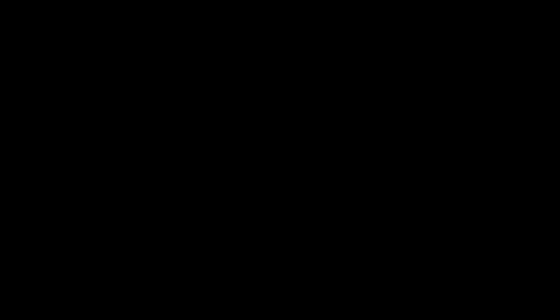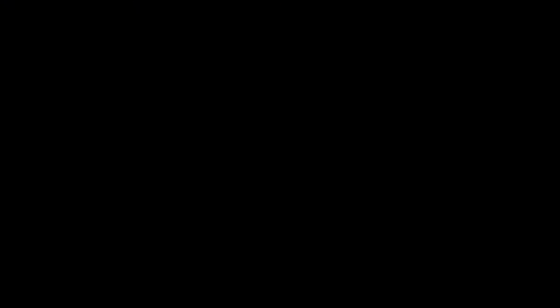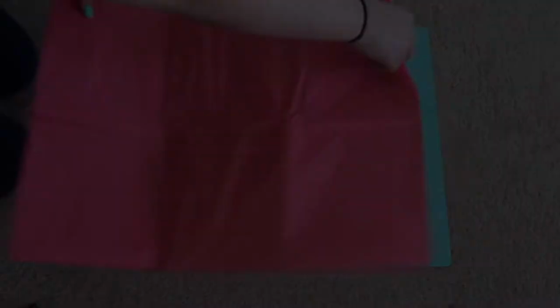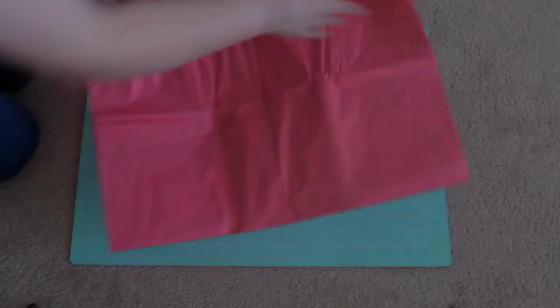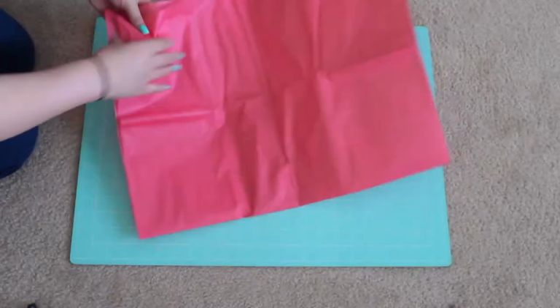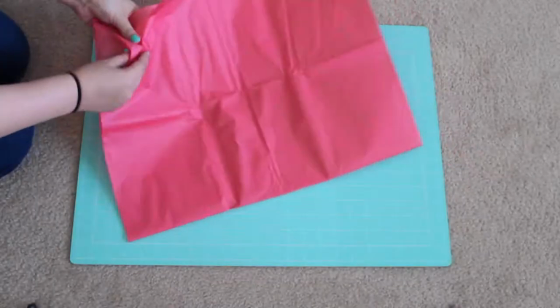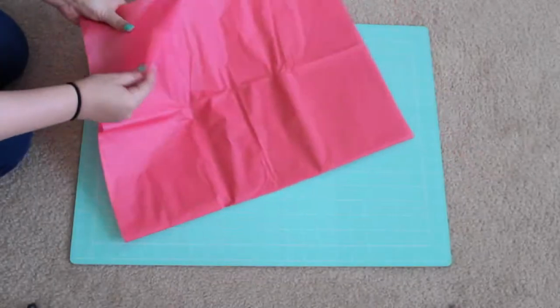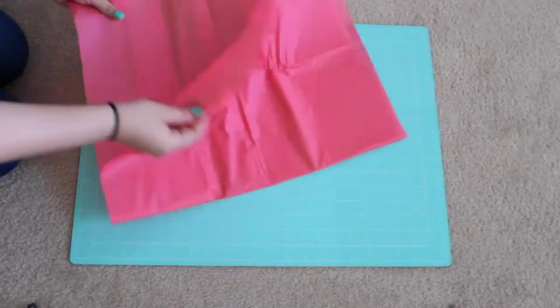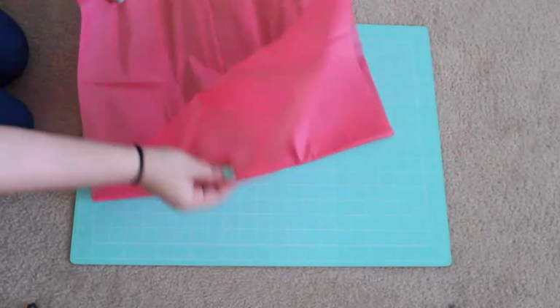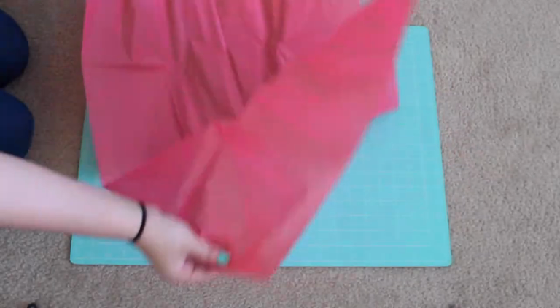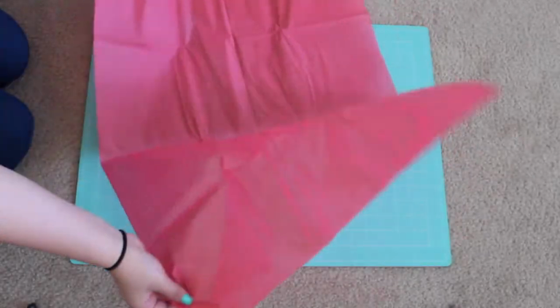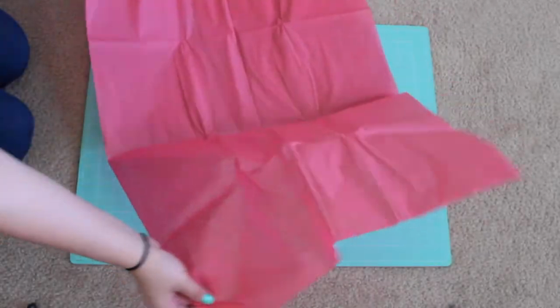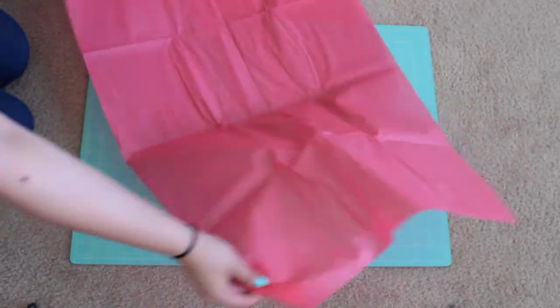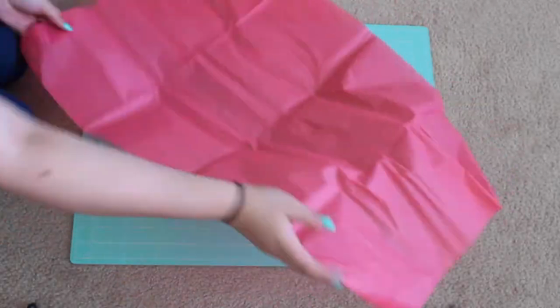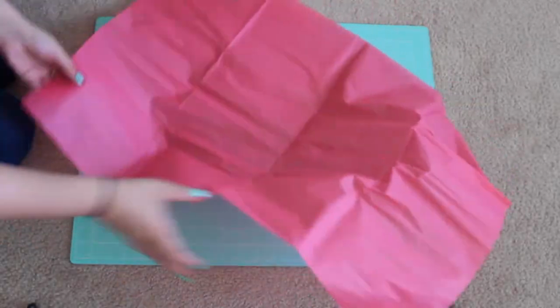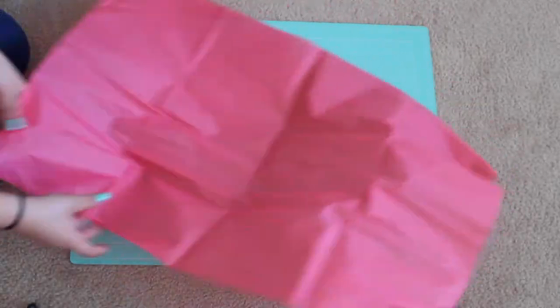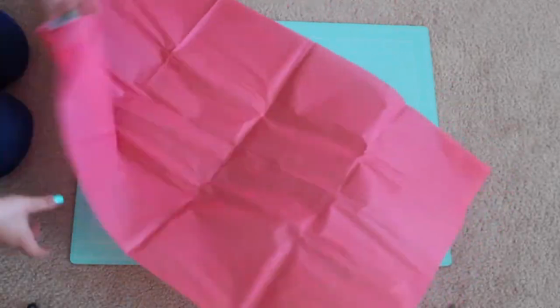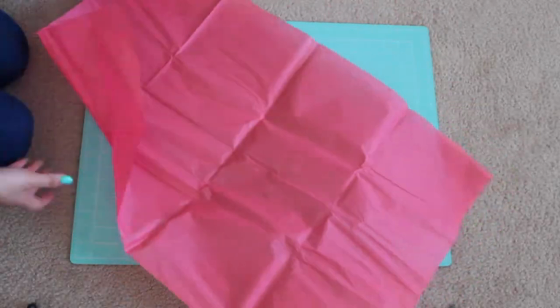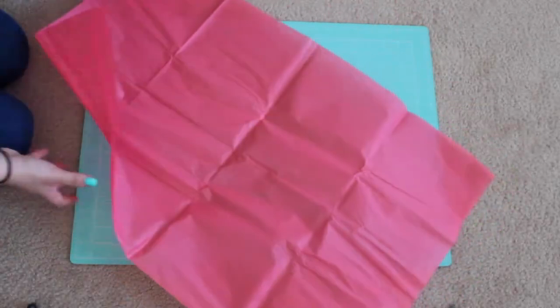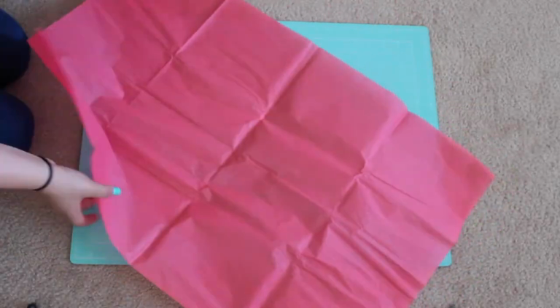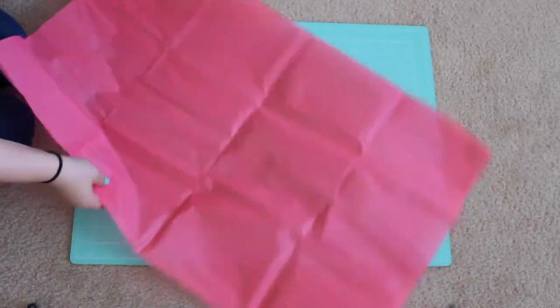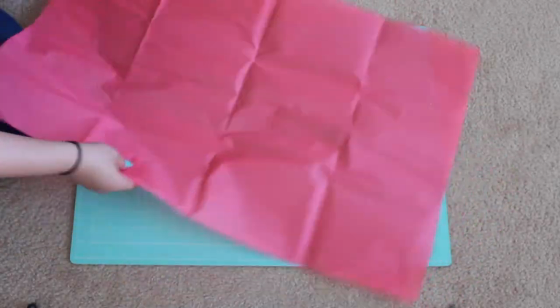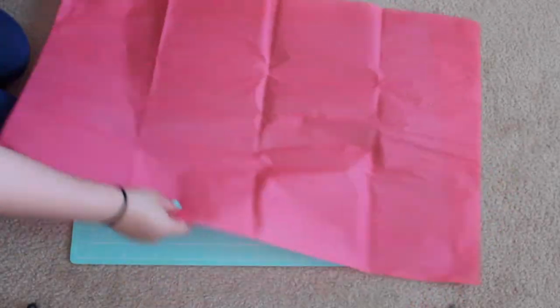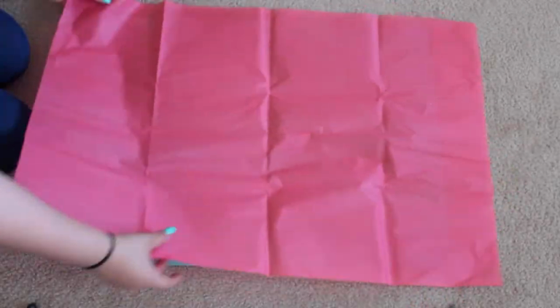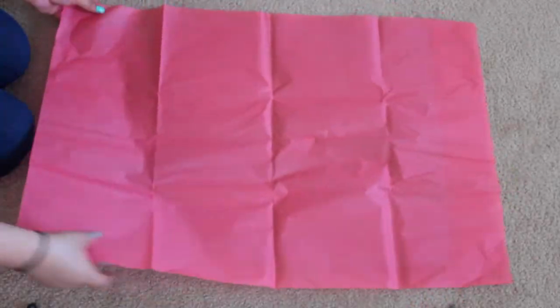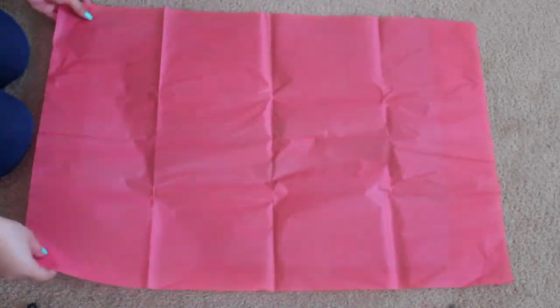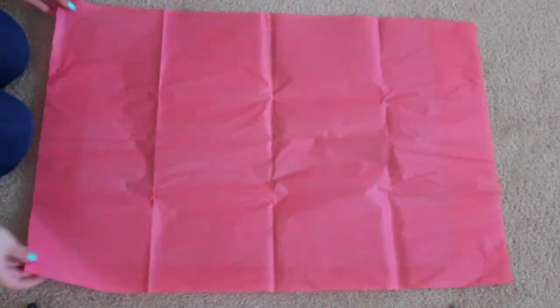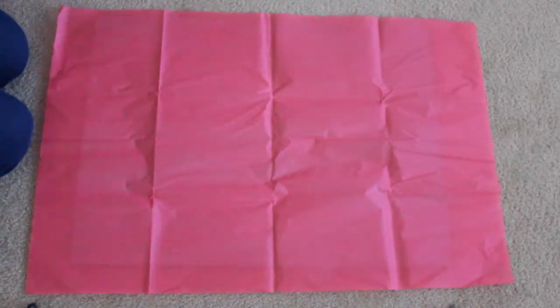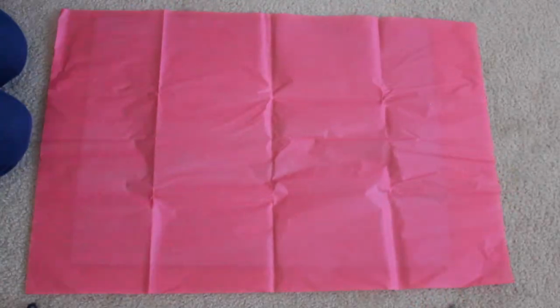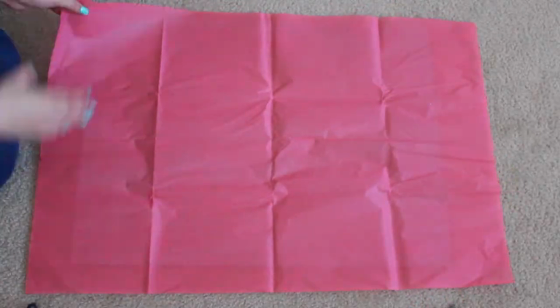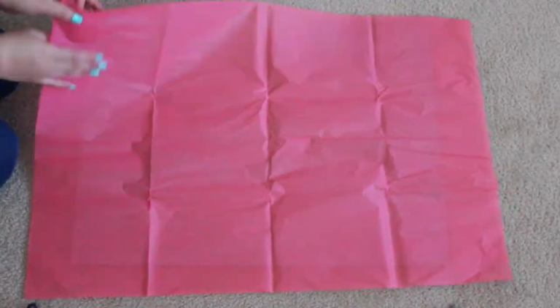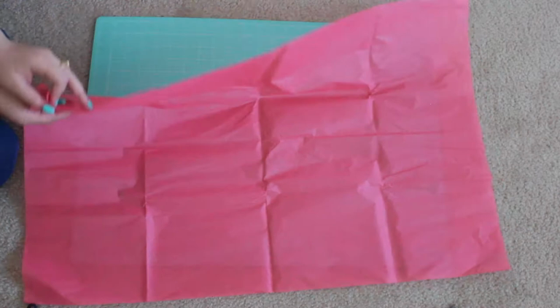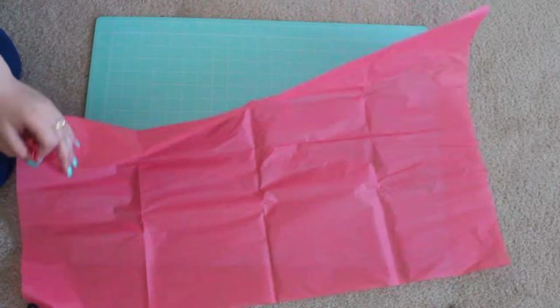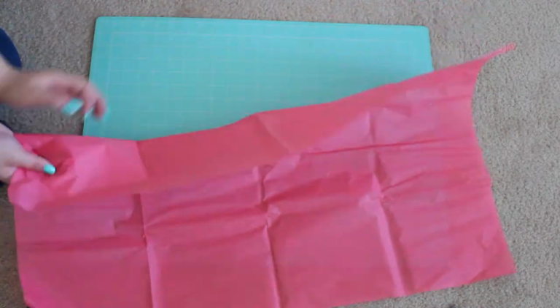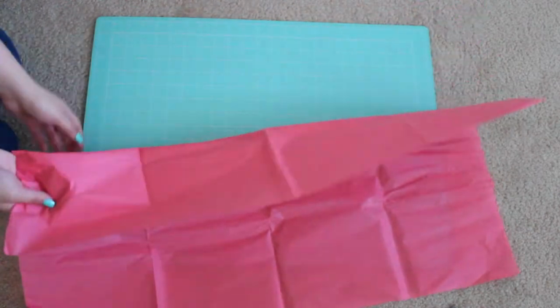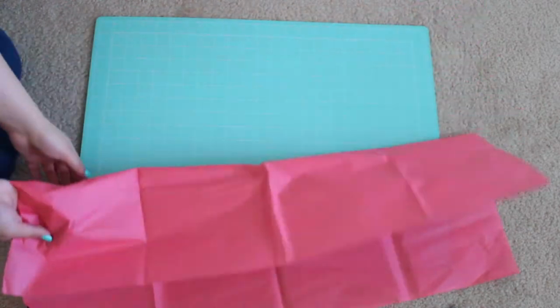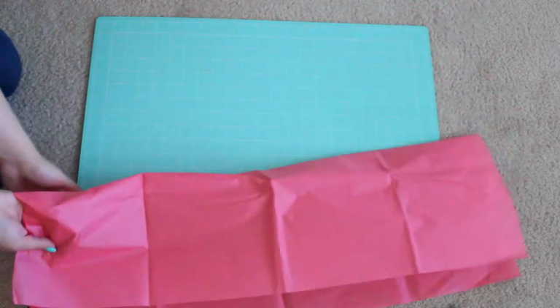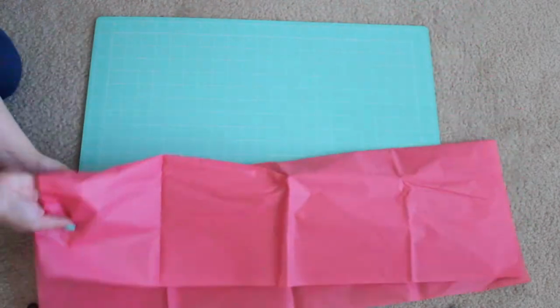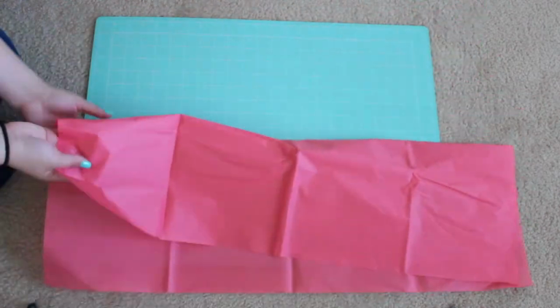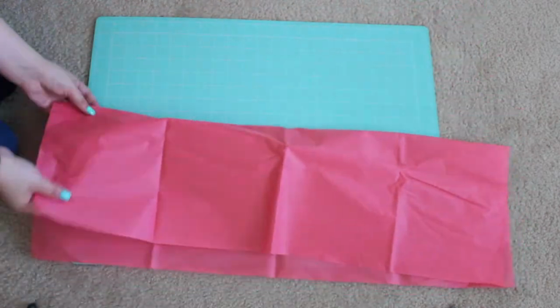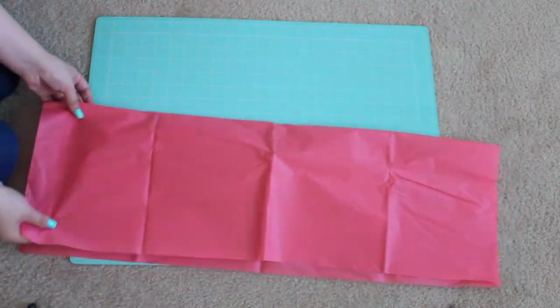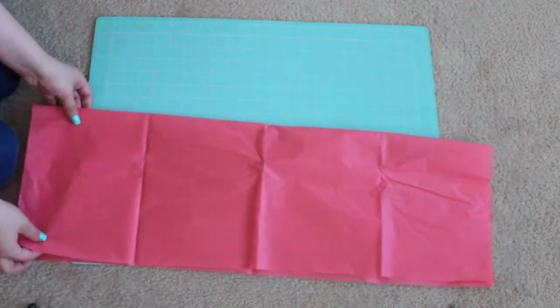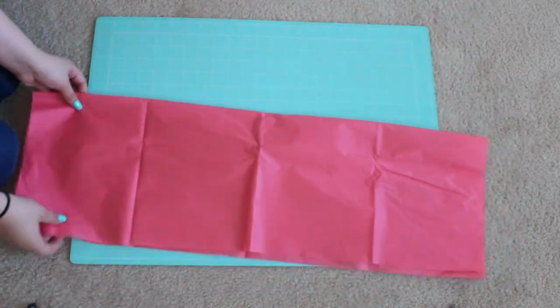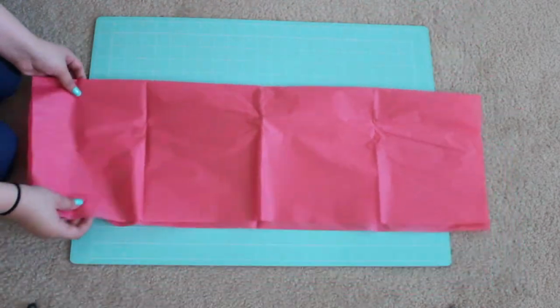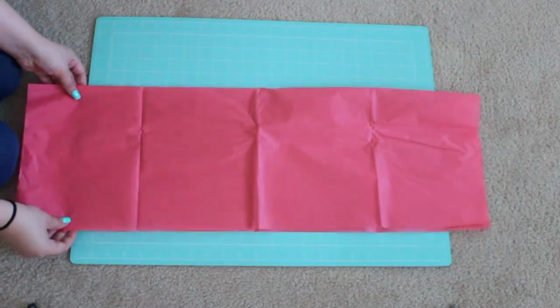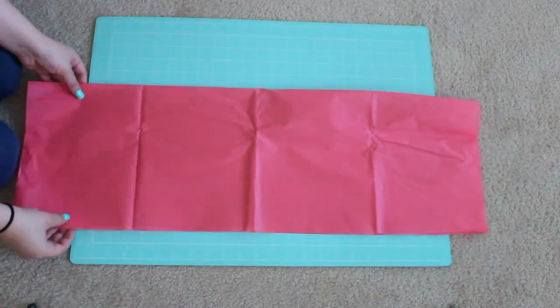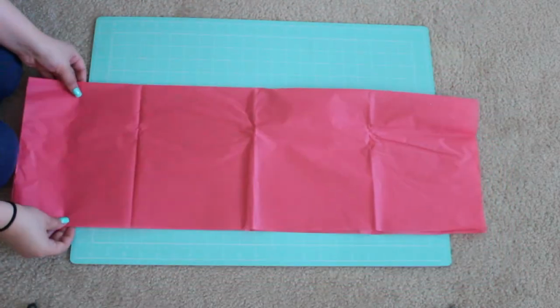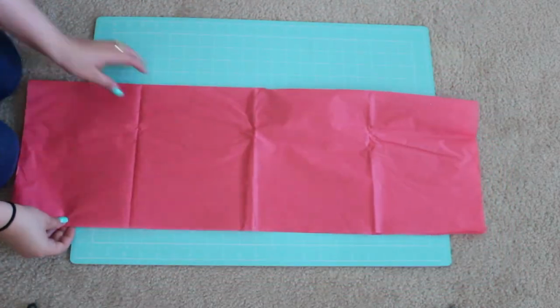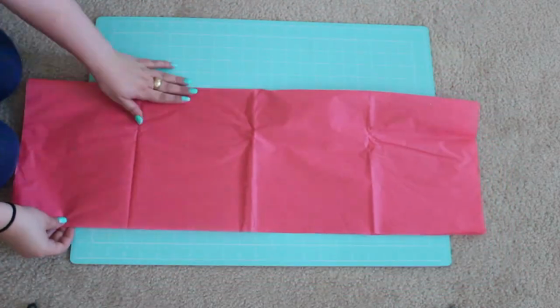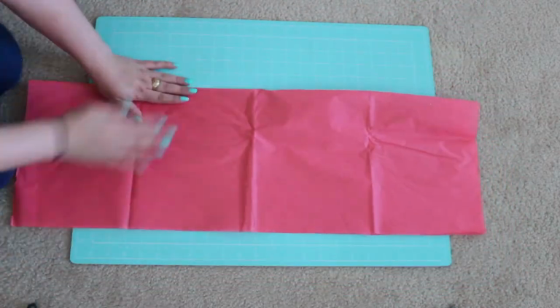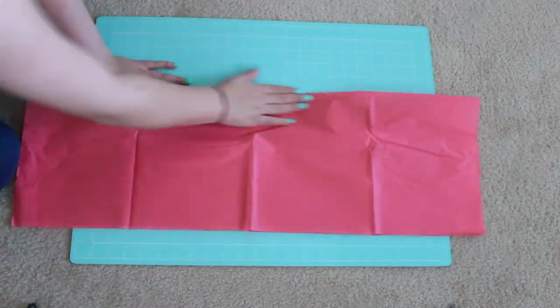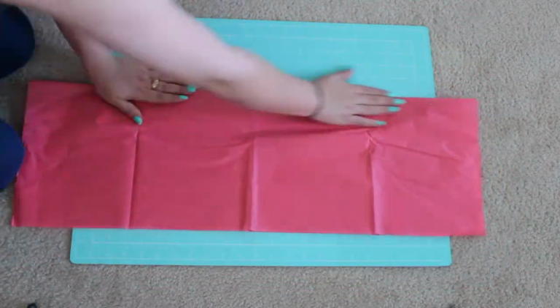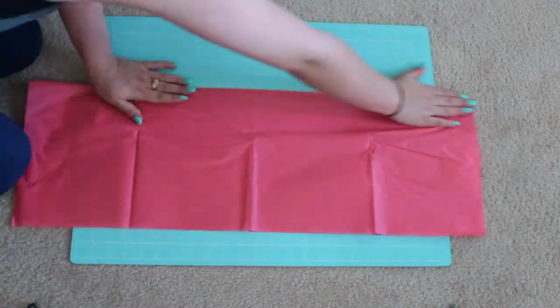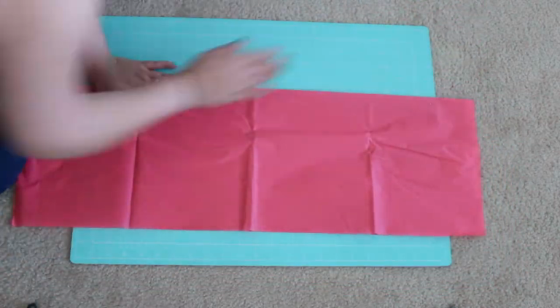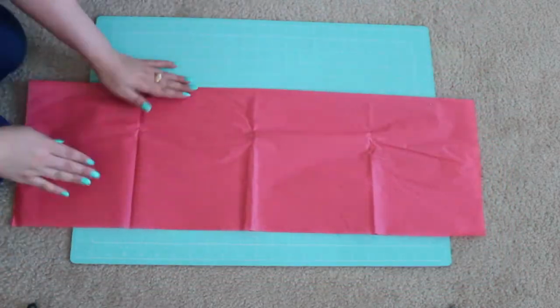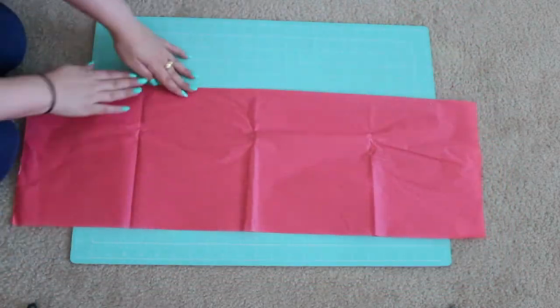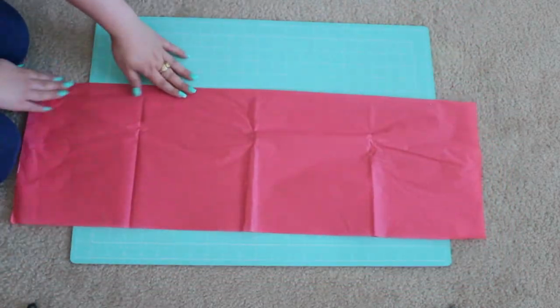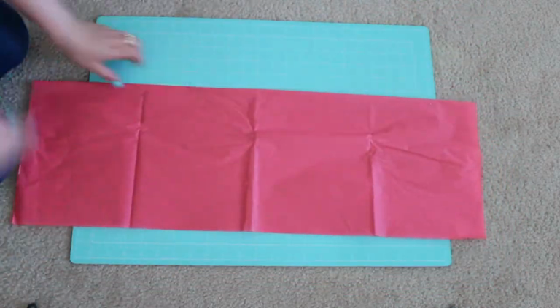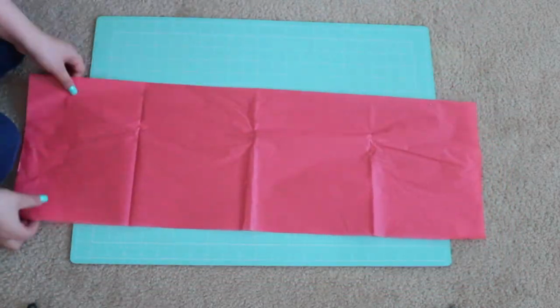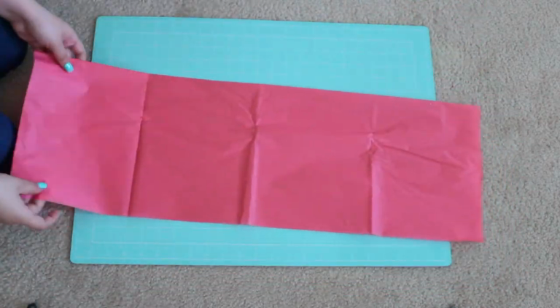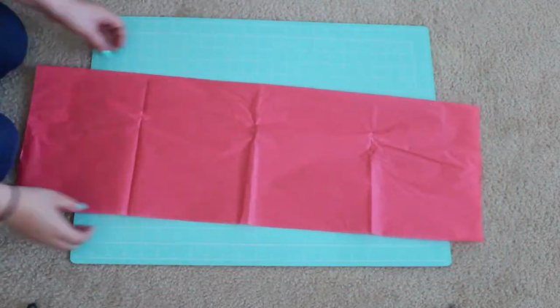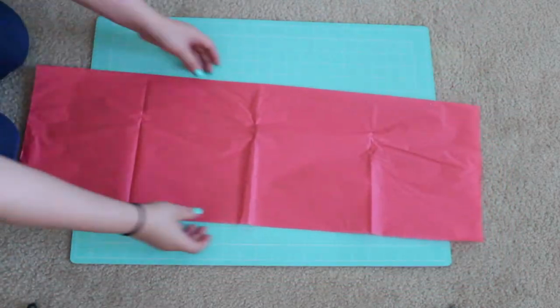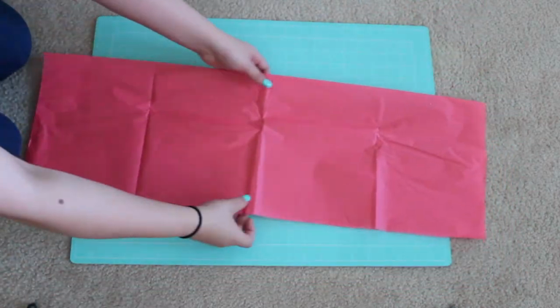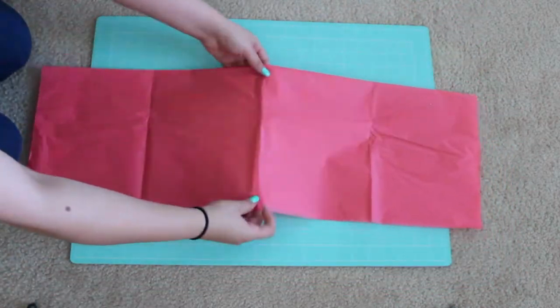So you want to take your tissue paper and lay it out flat, and you want to fold it halfway, and then fold it halfway again.